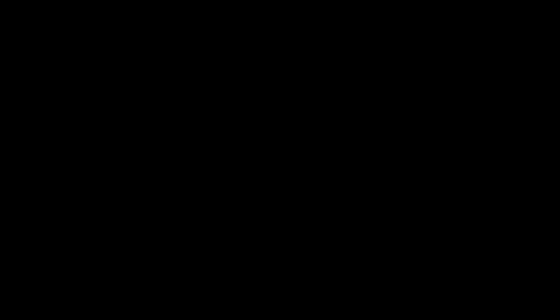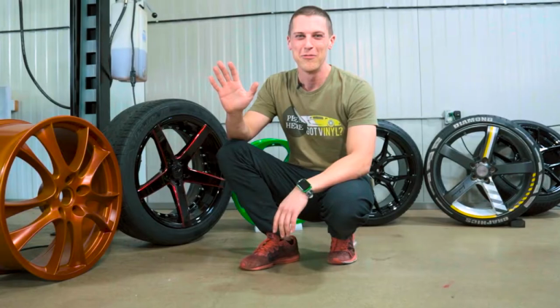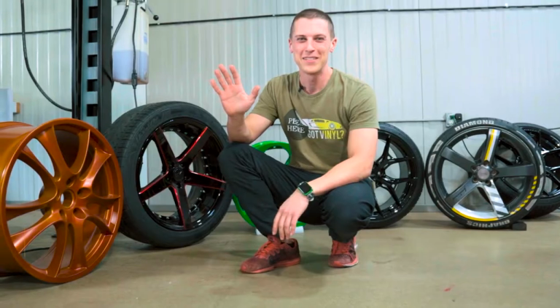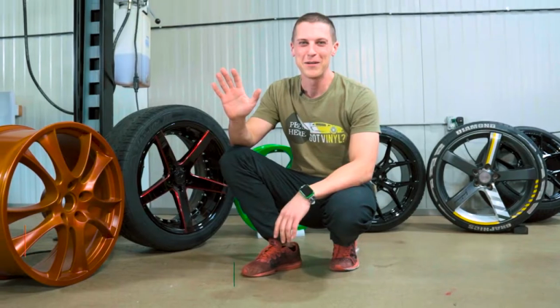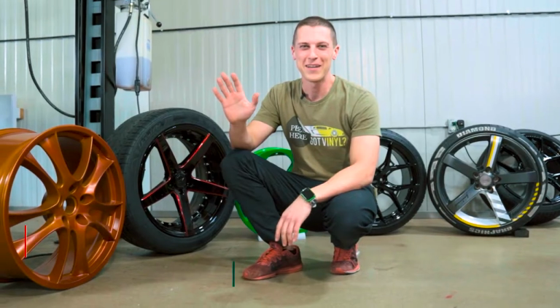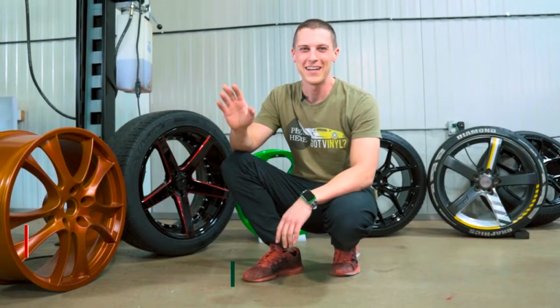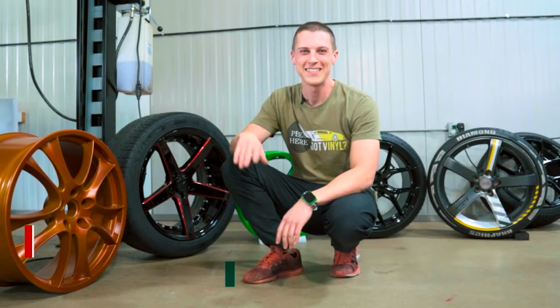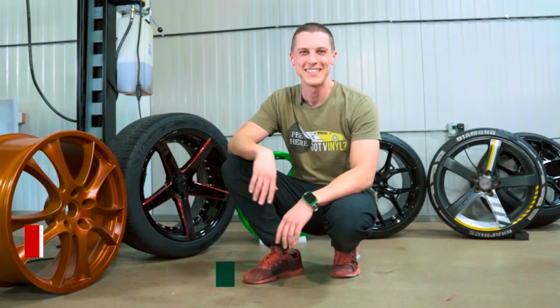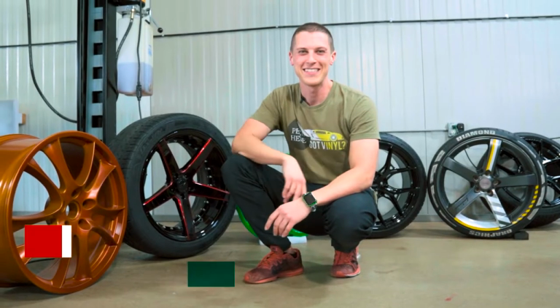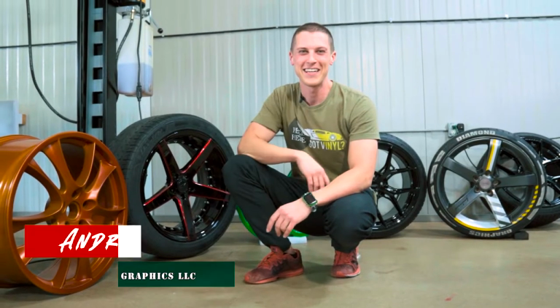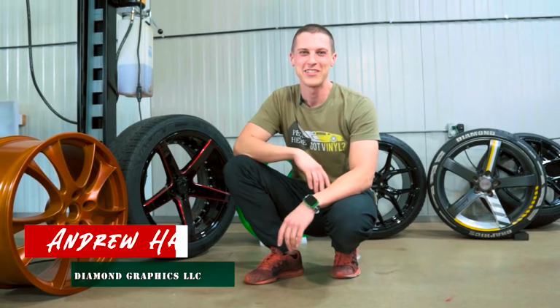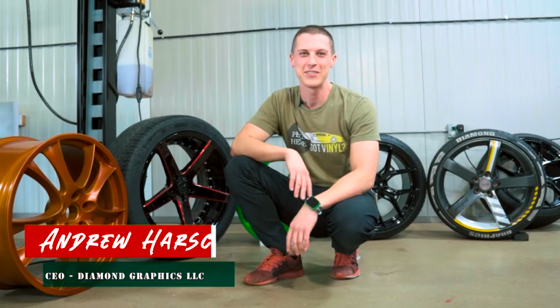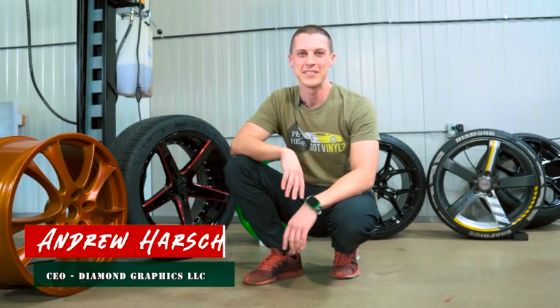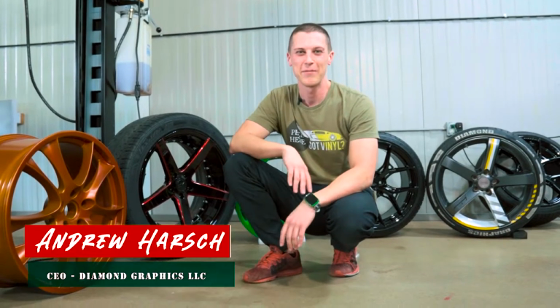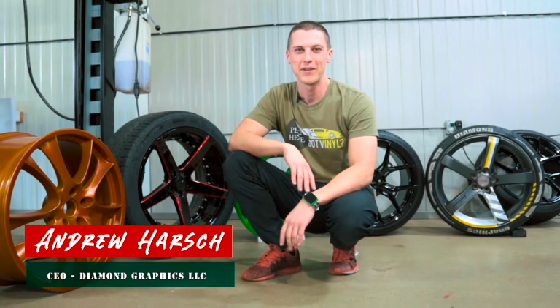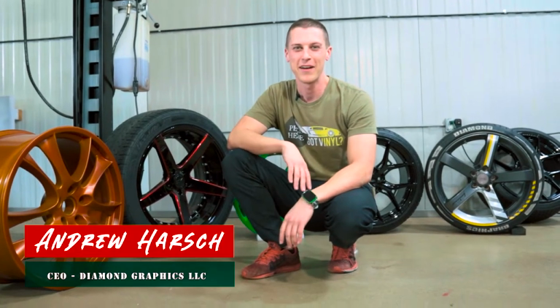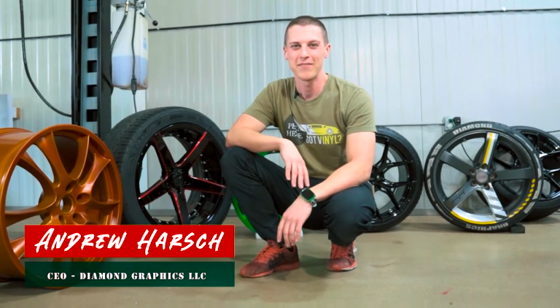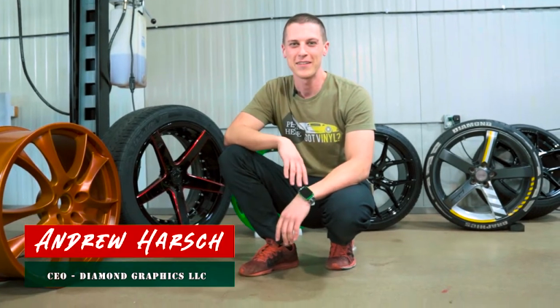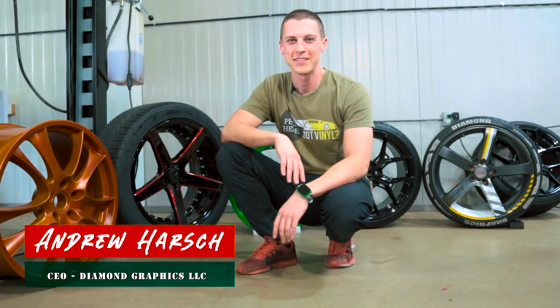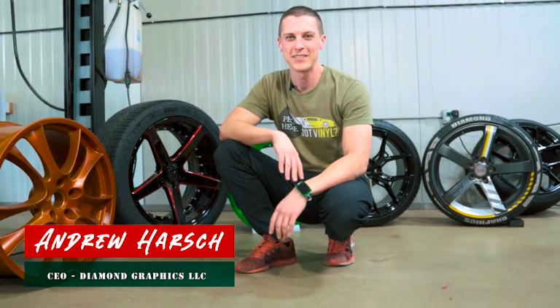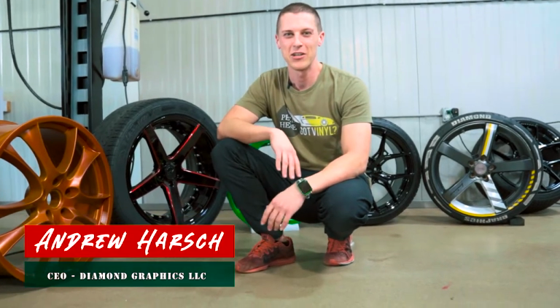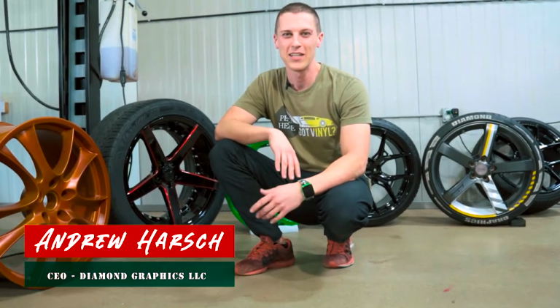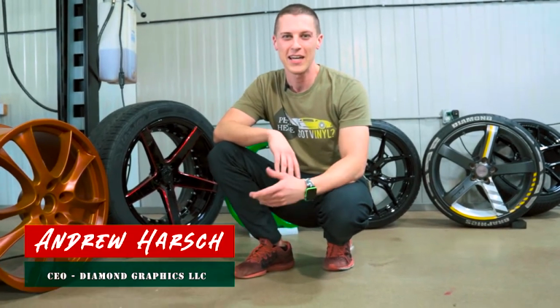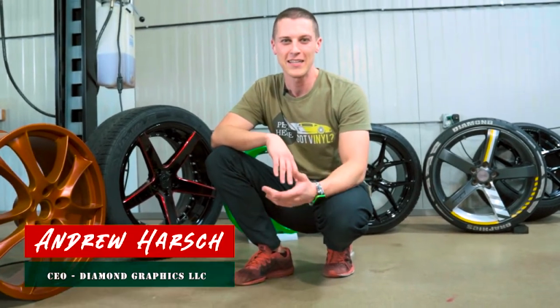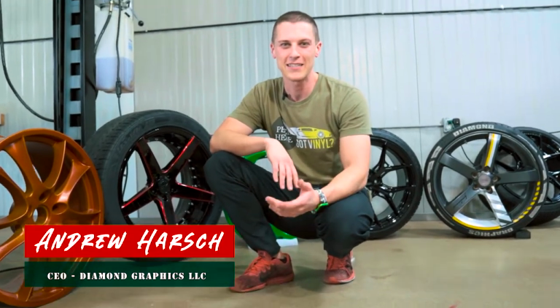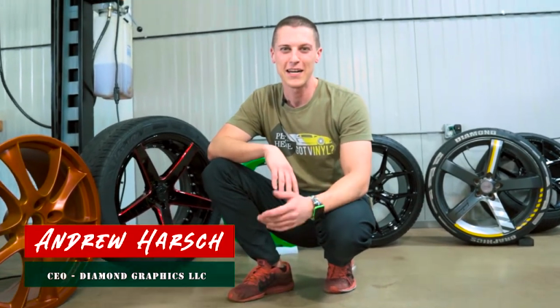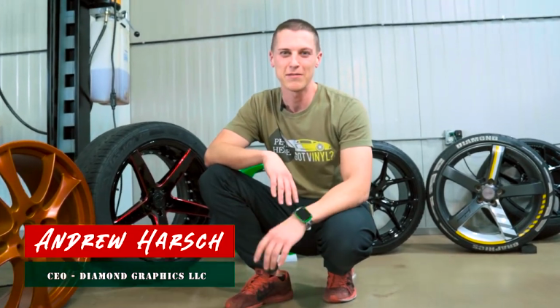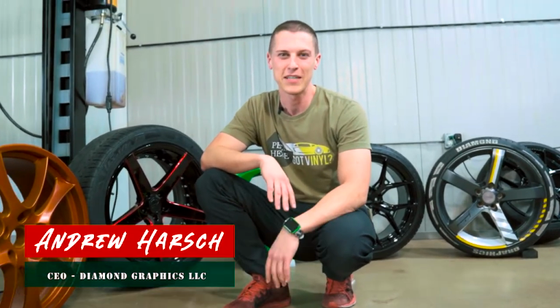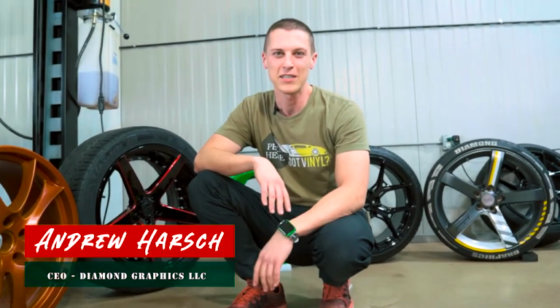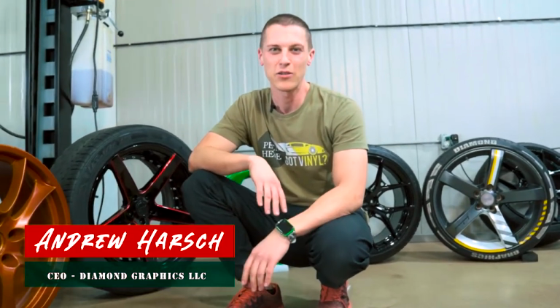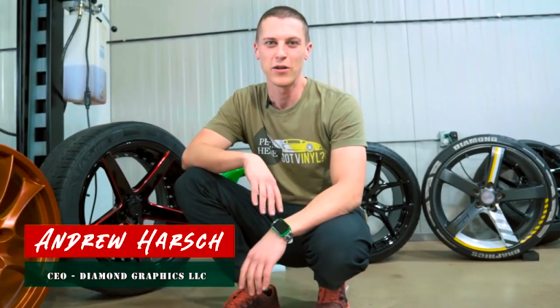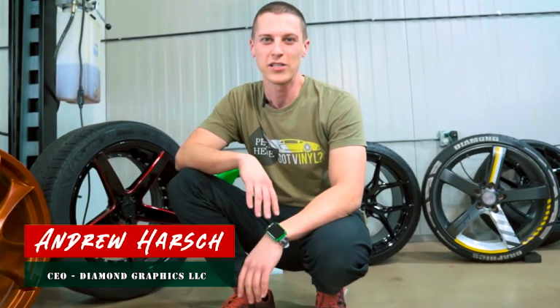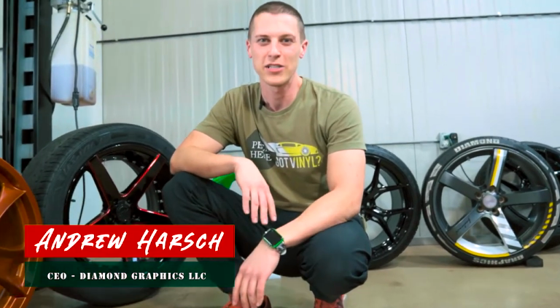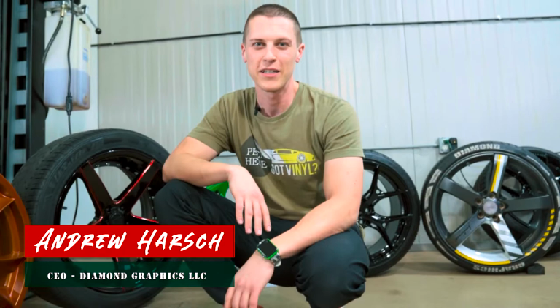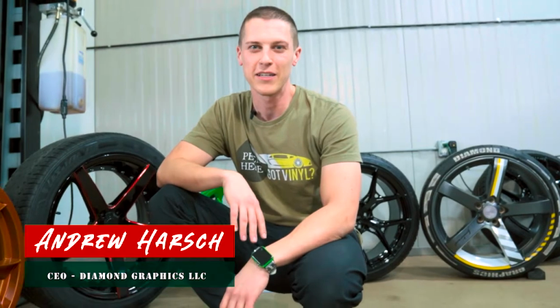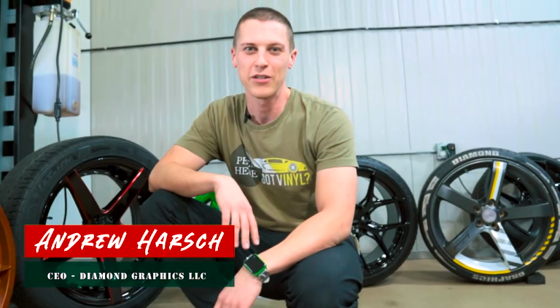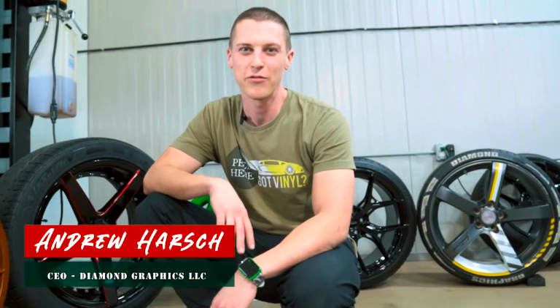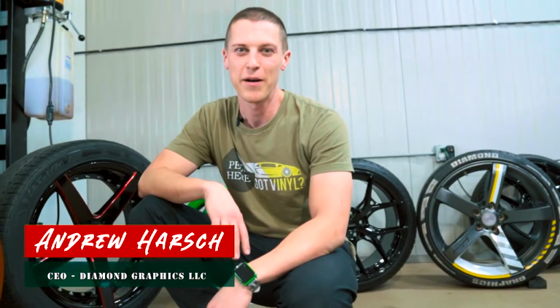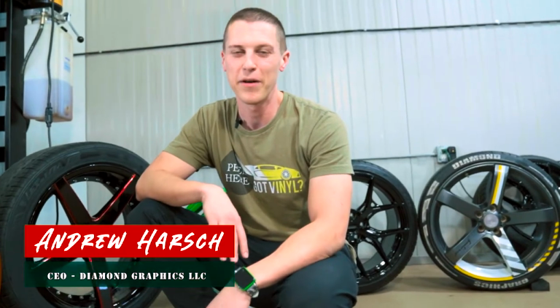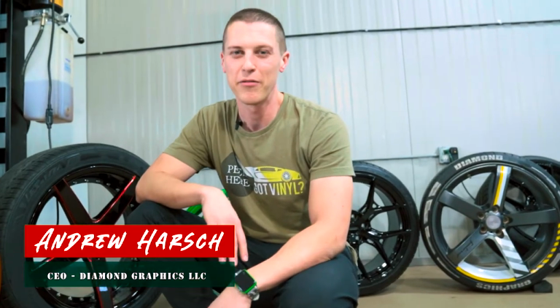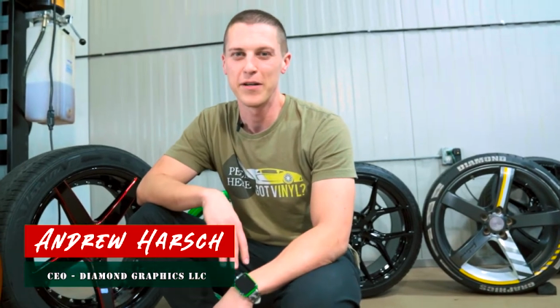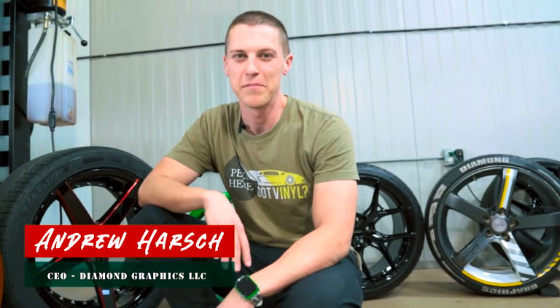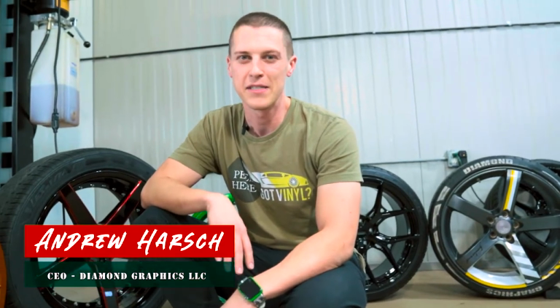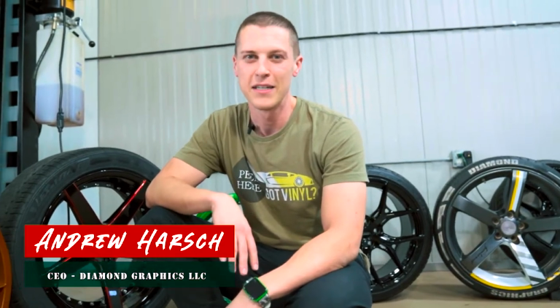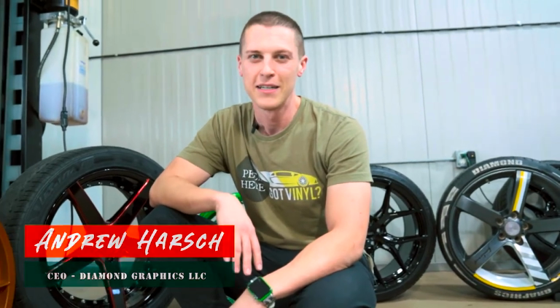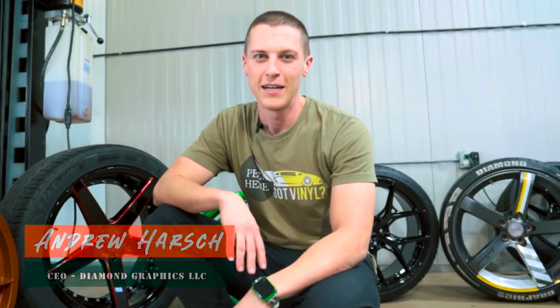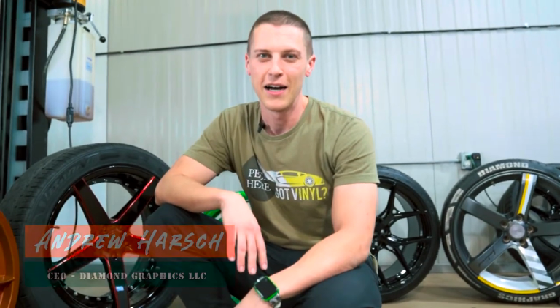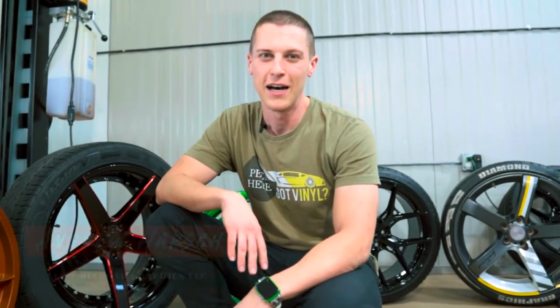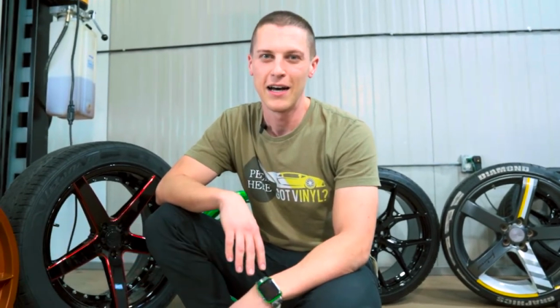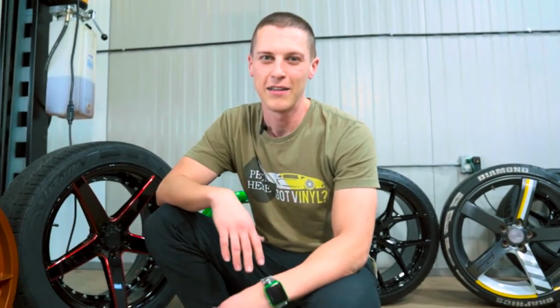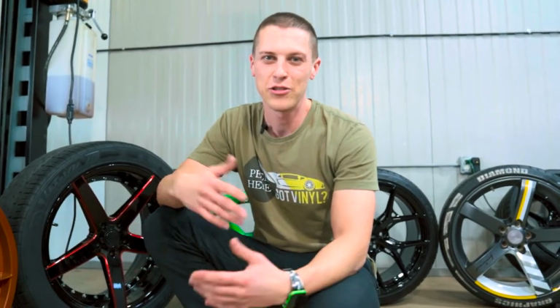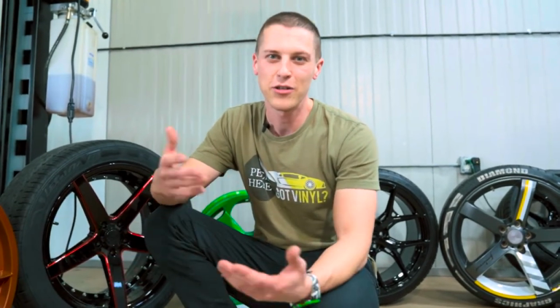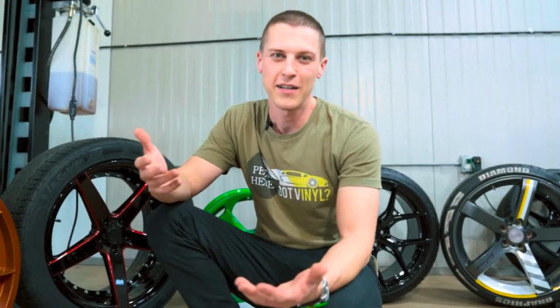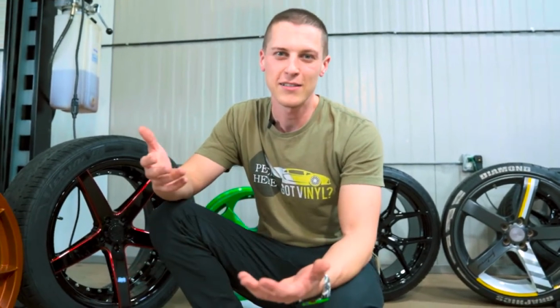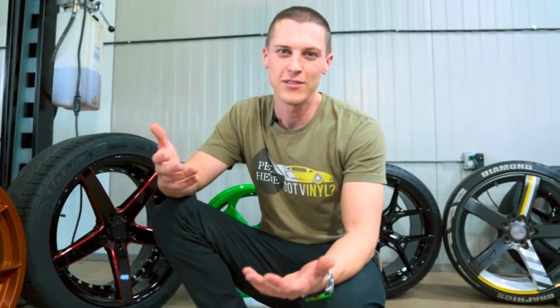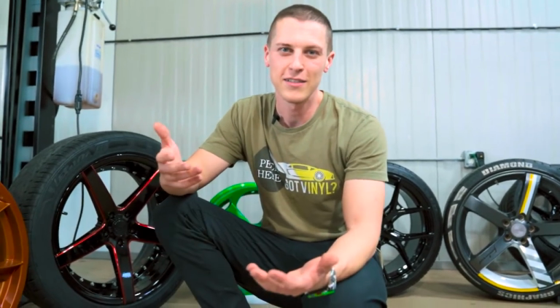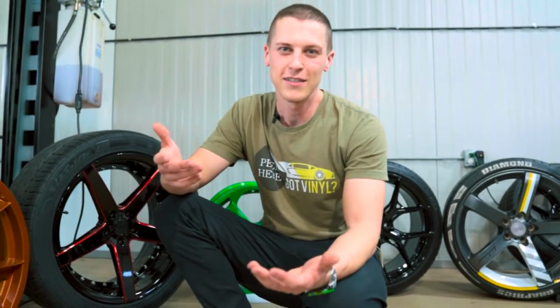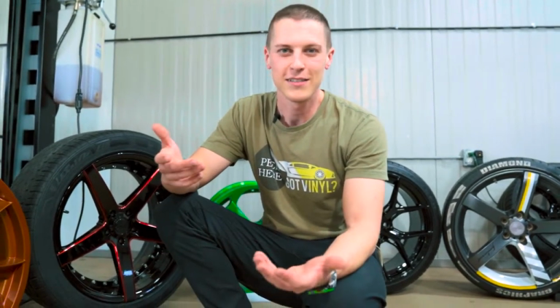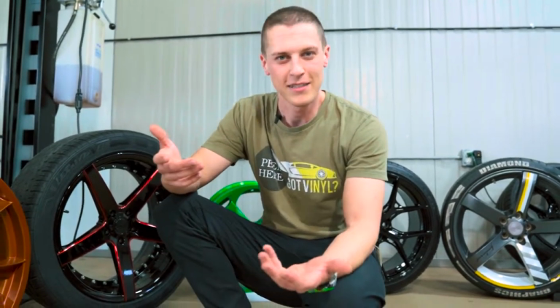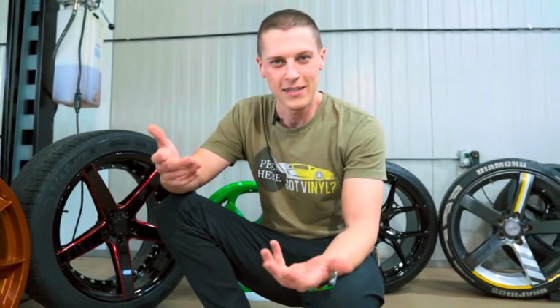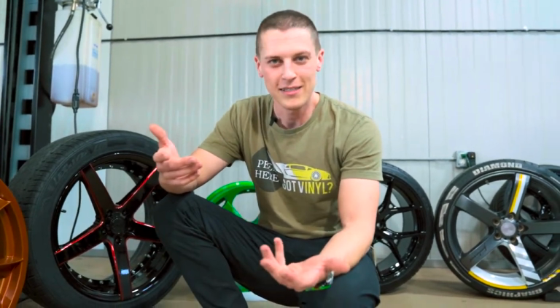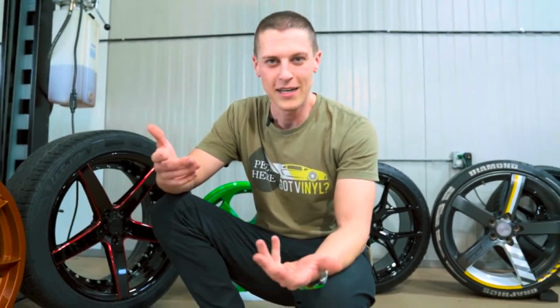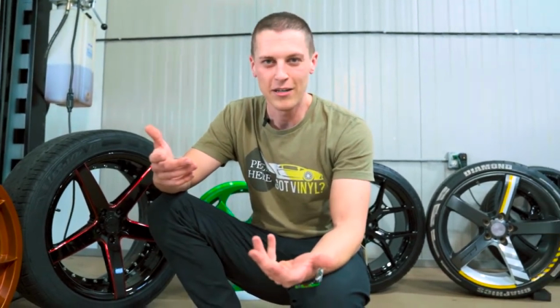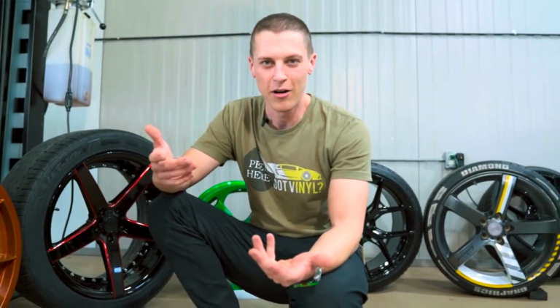What's up guys? This is Andrew at Simon Graphics. So a lot of the times I get the question: can you wrap my rims? The short answer is yes and no.